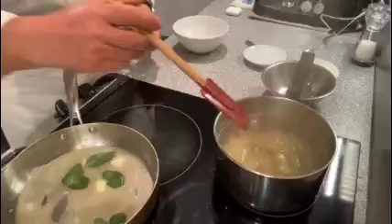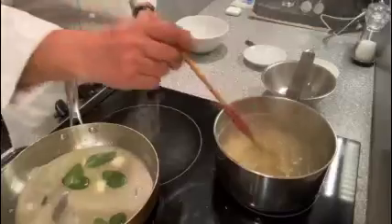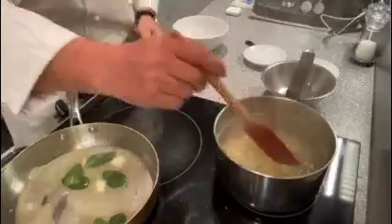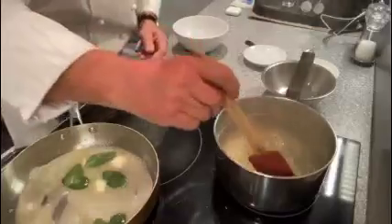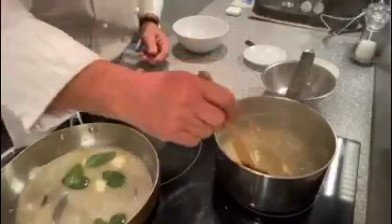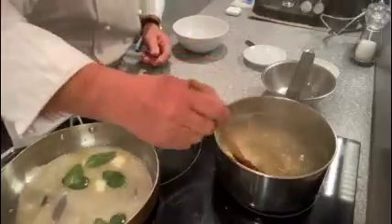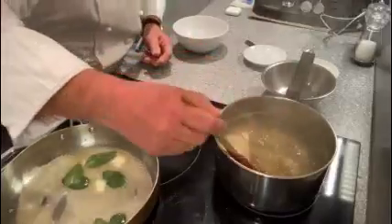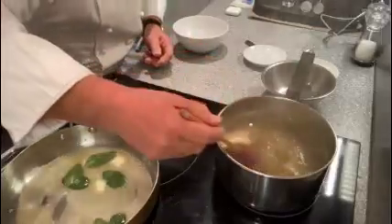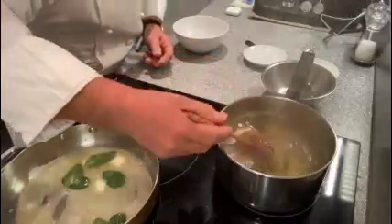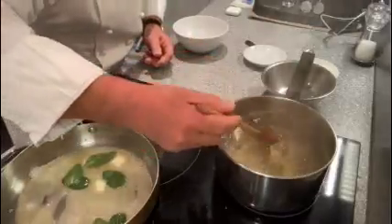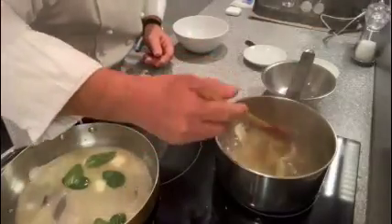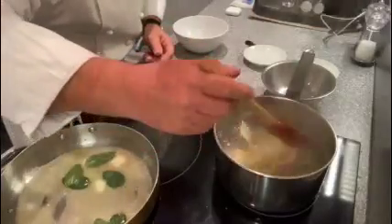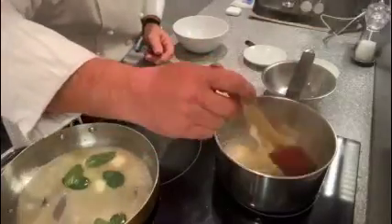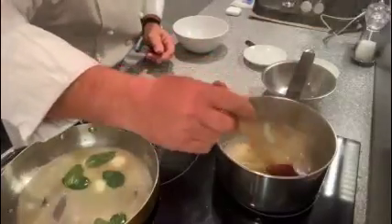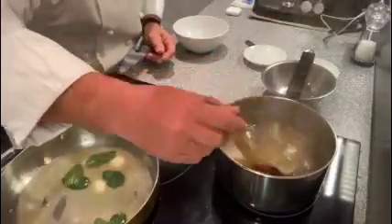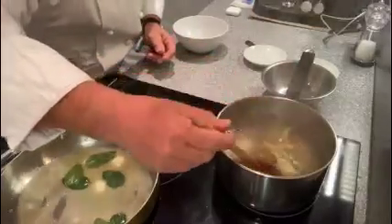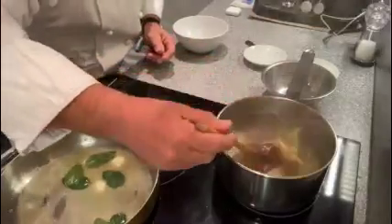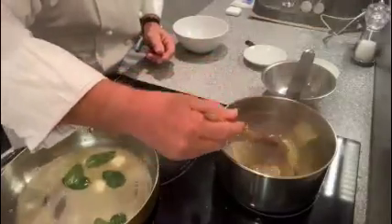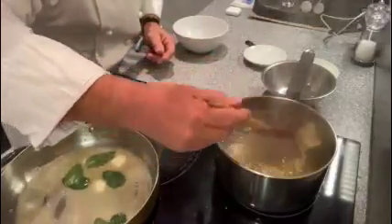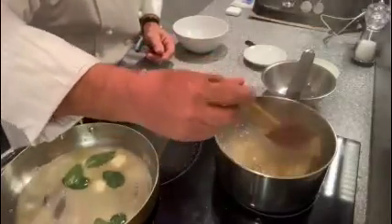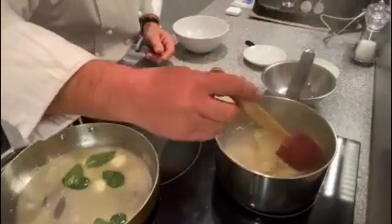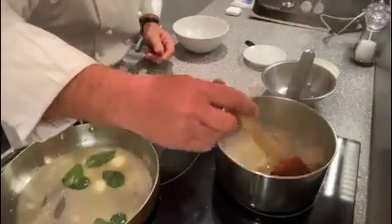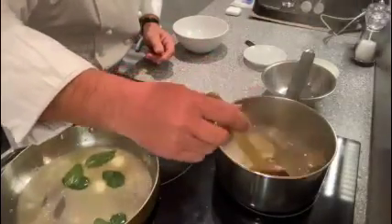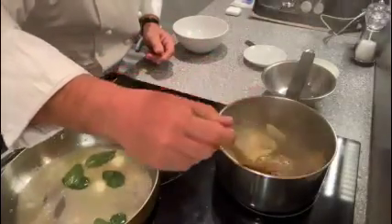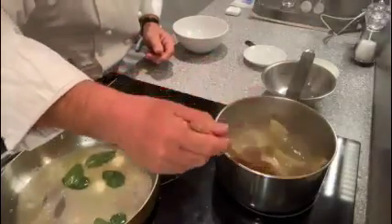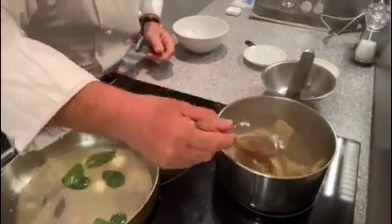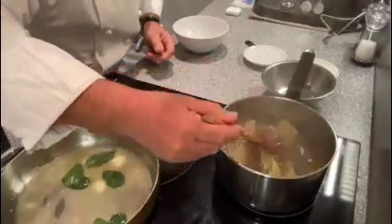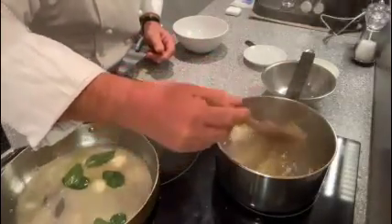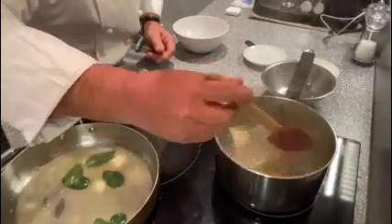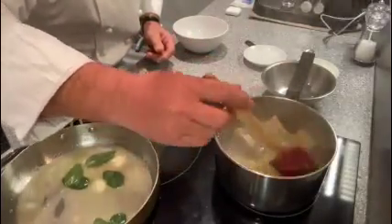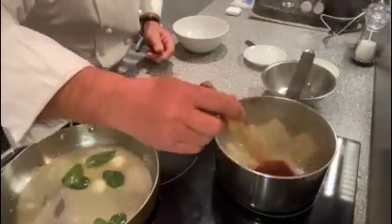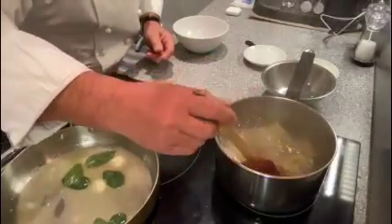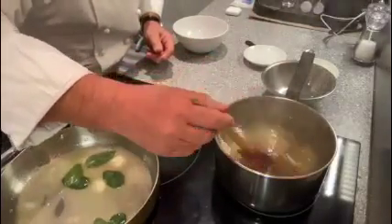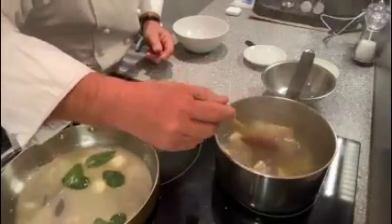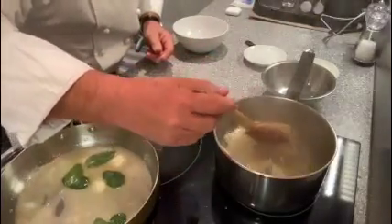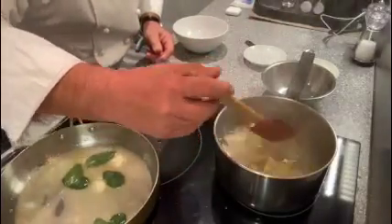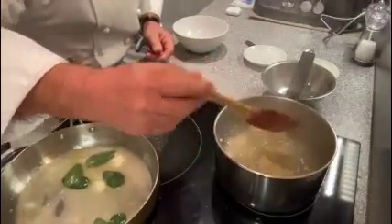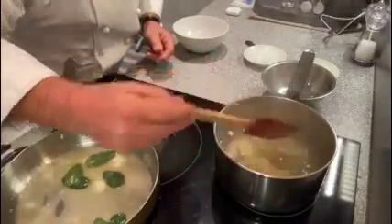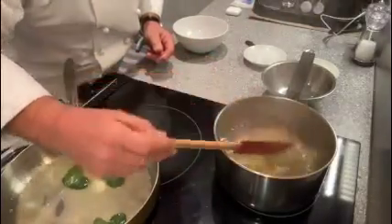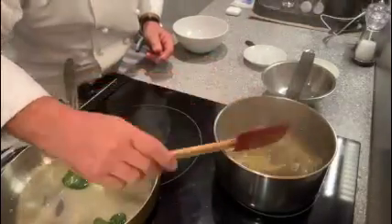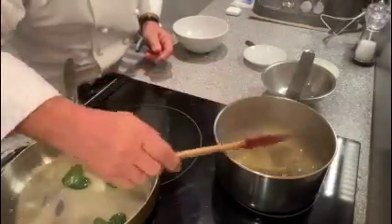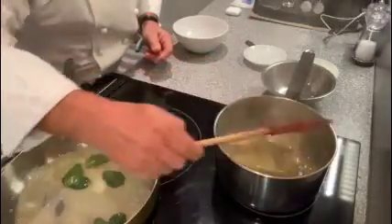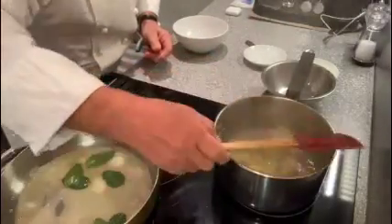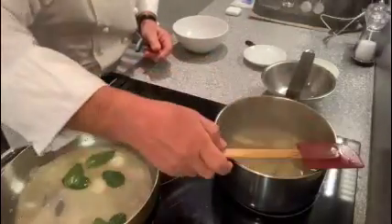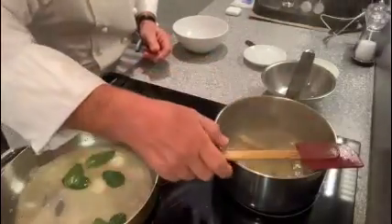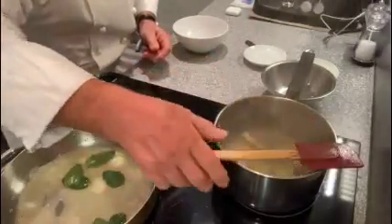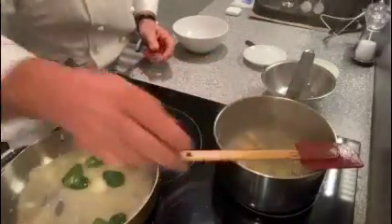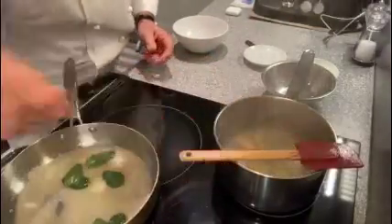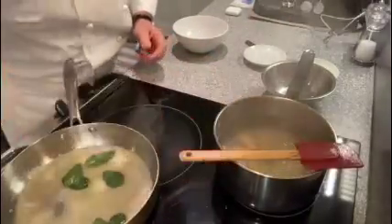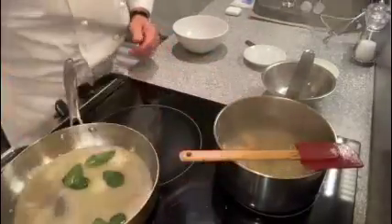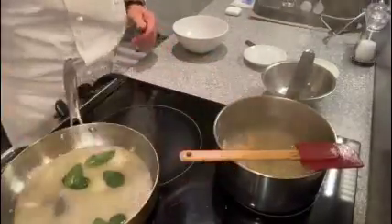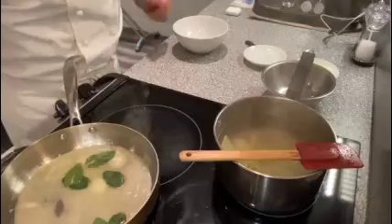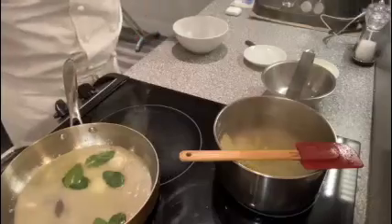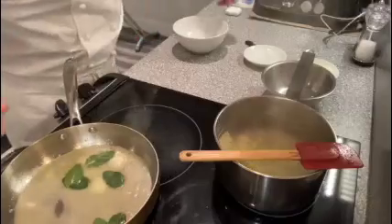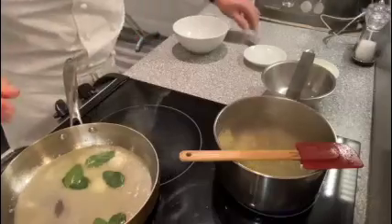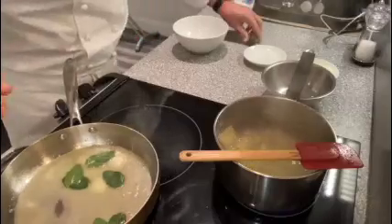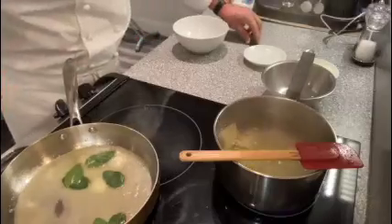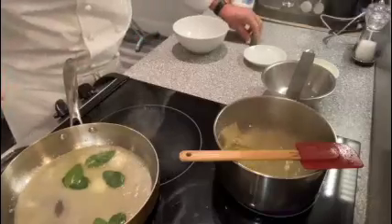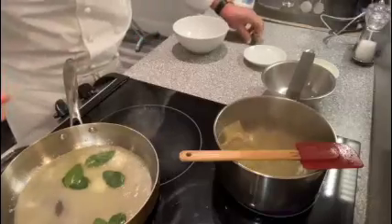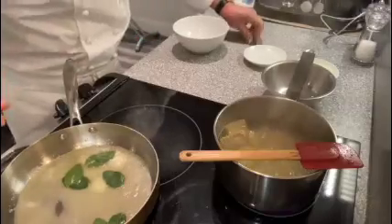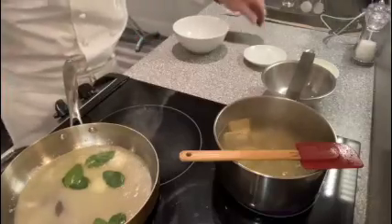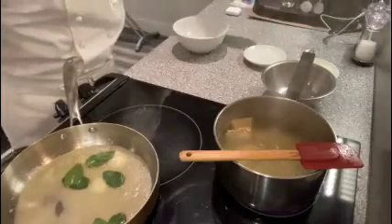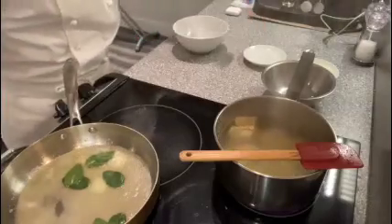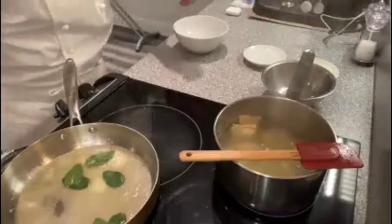So now we wait until the ravioli will be ready.